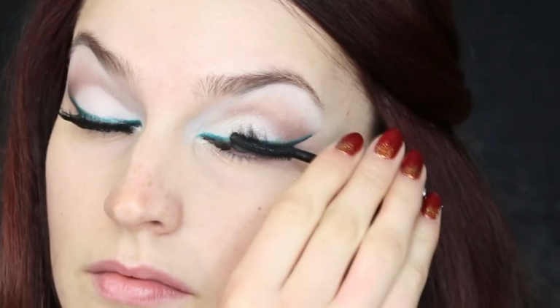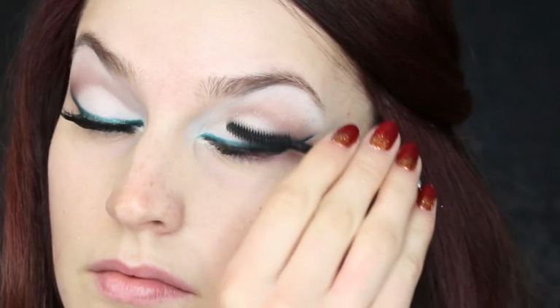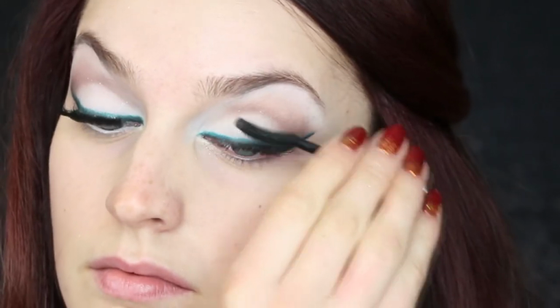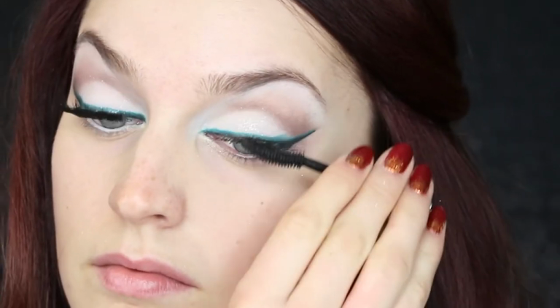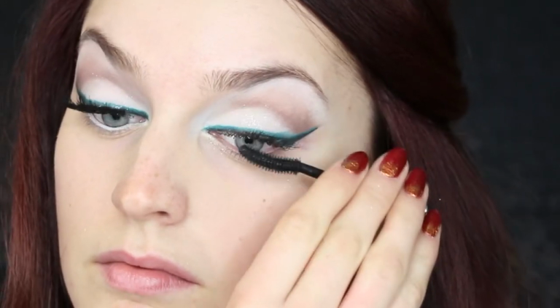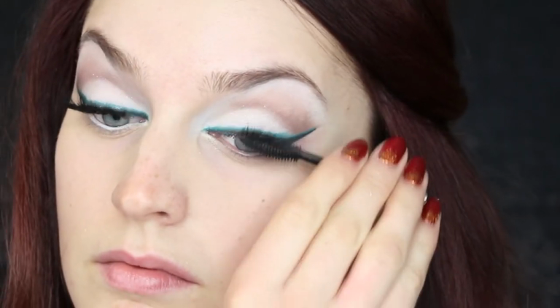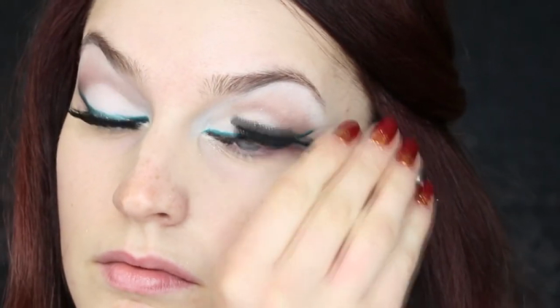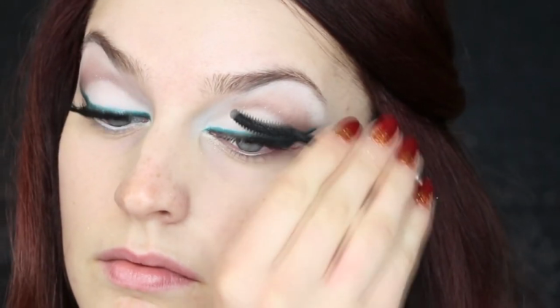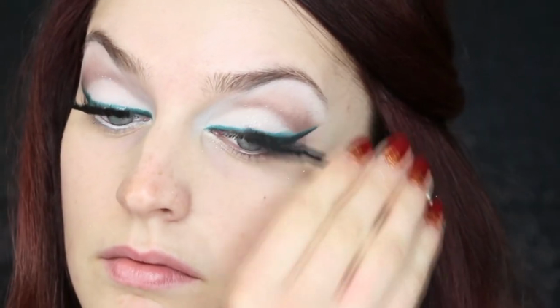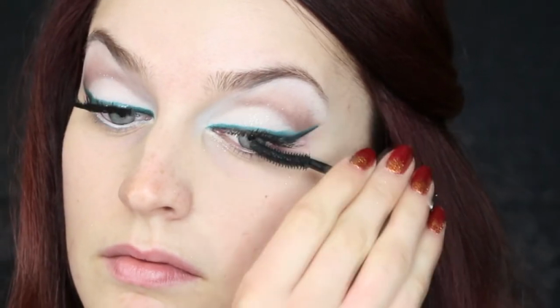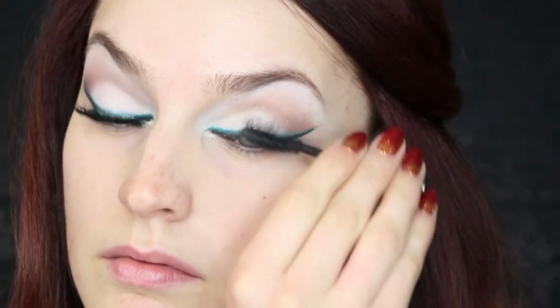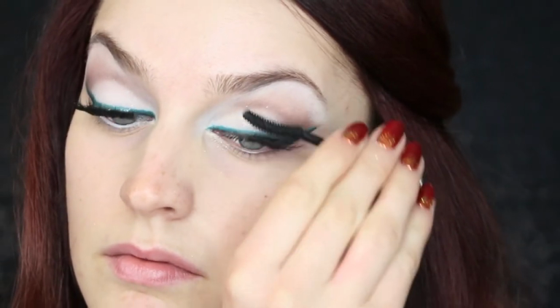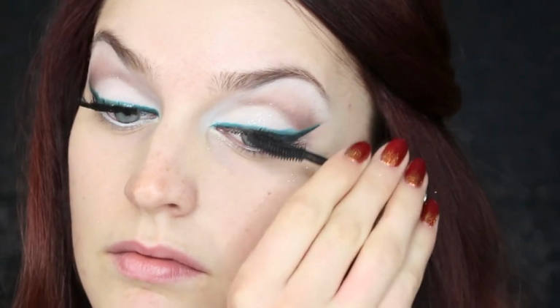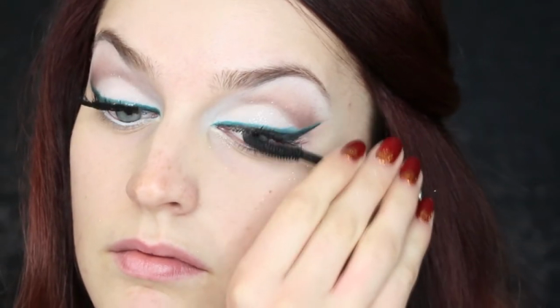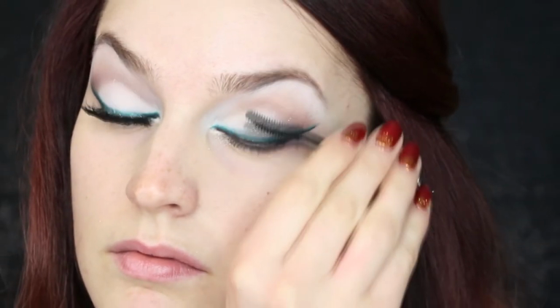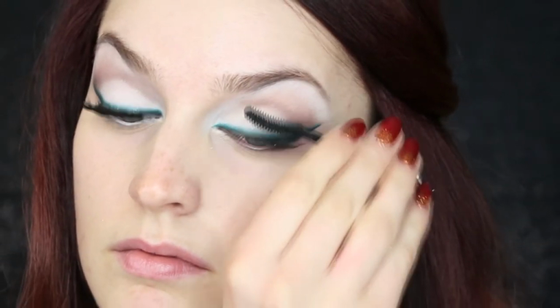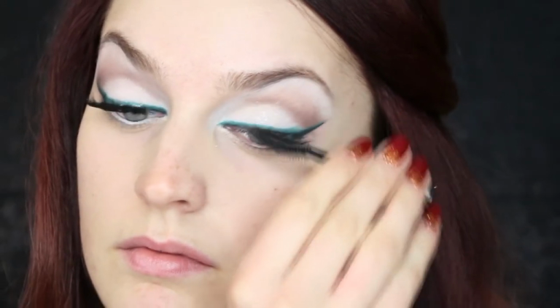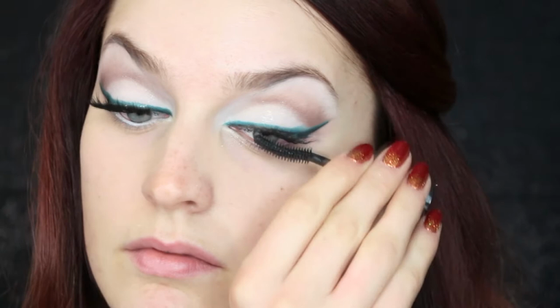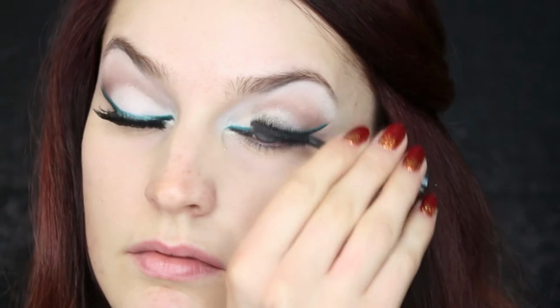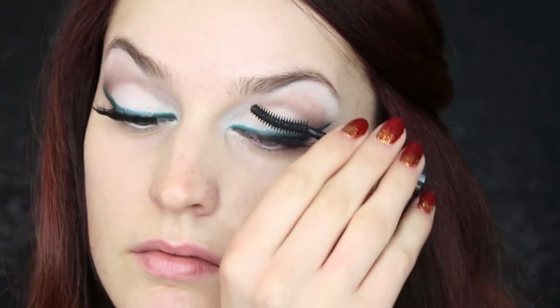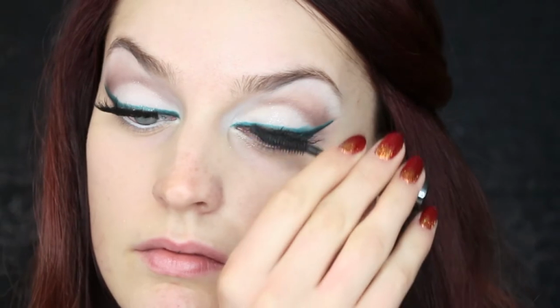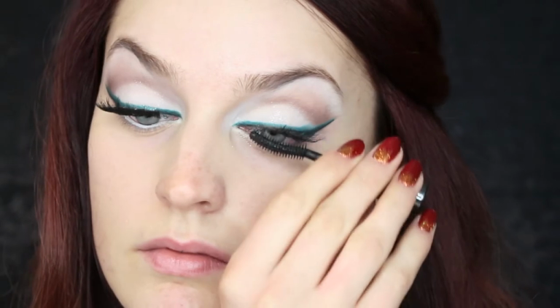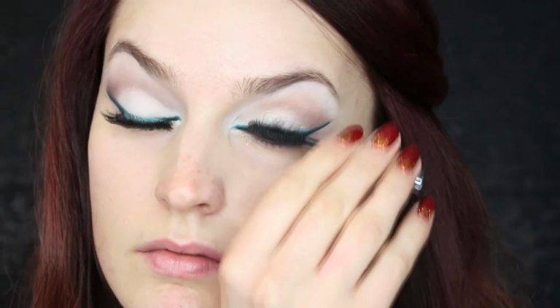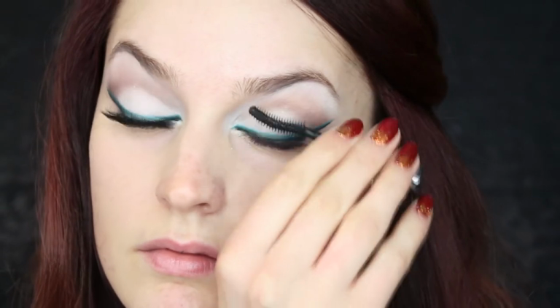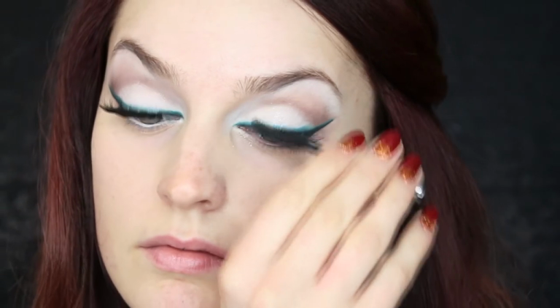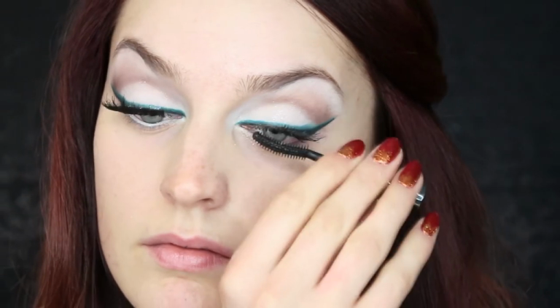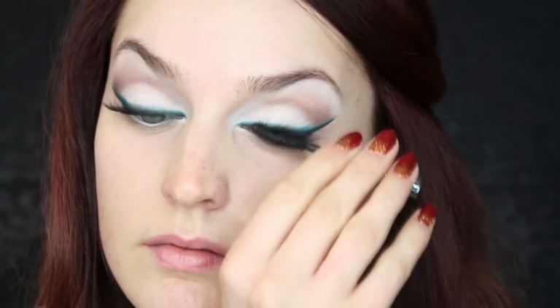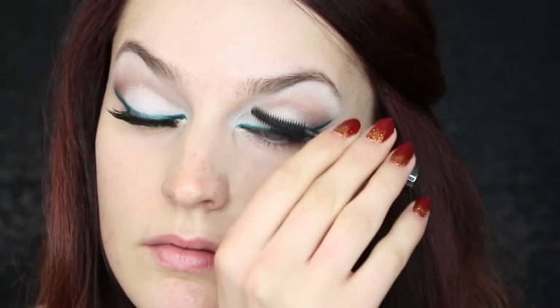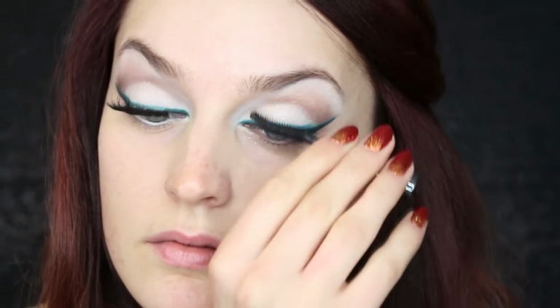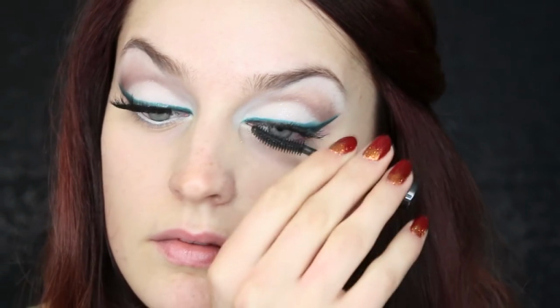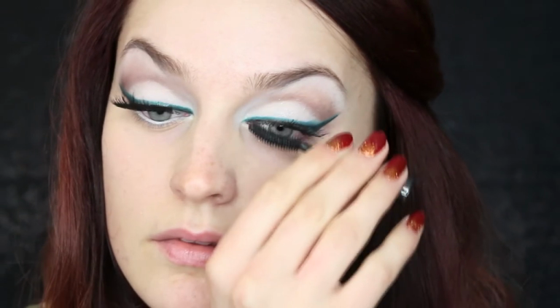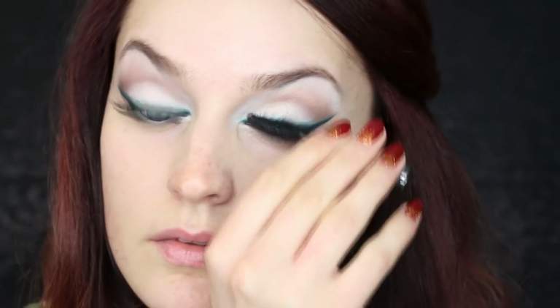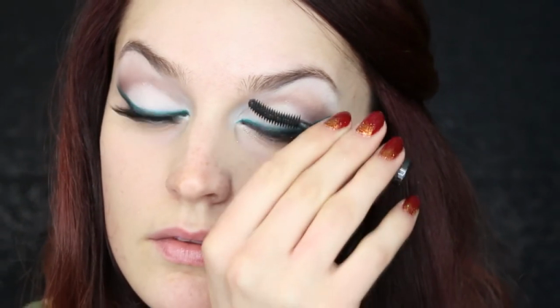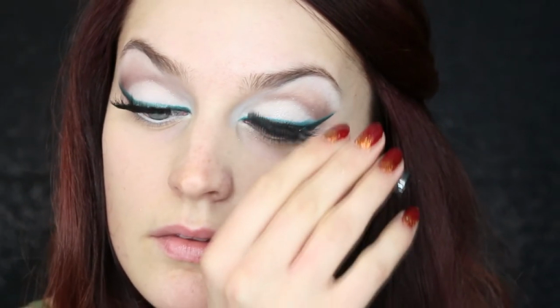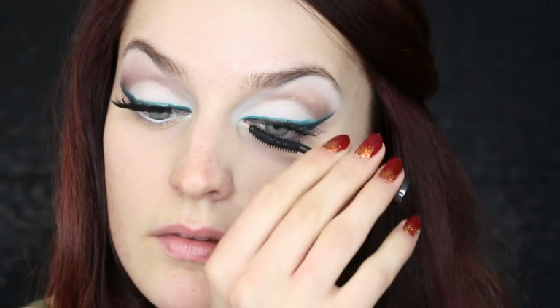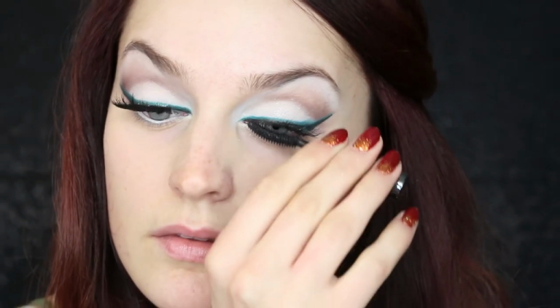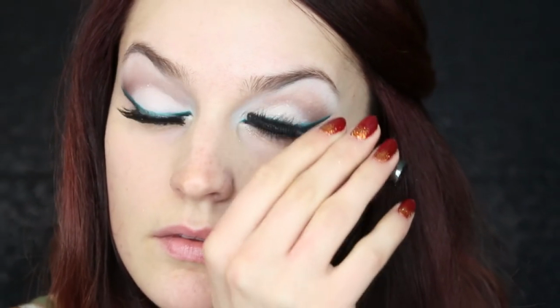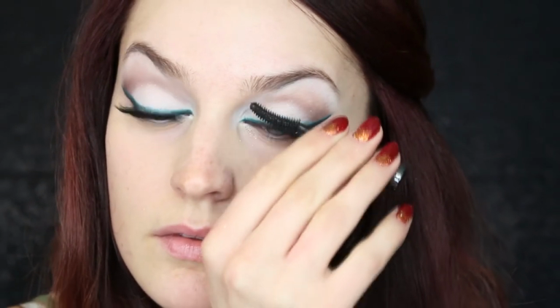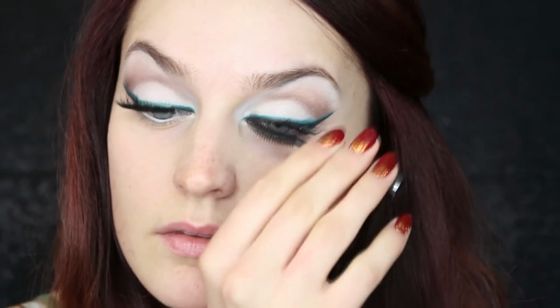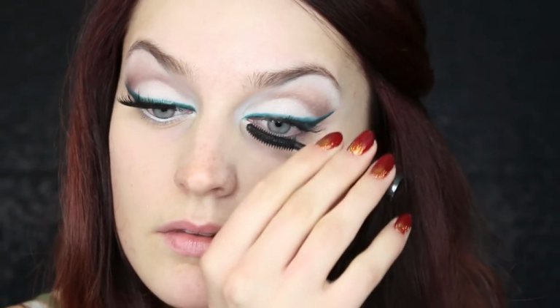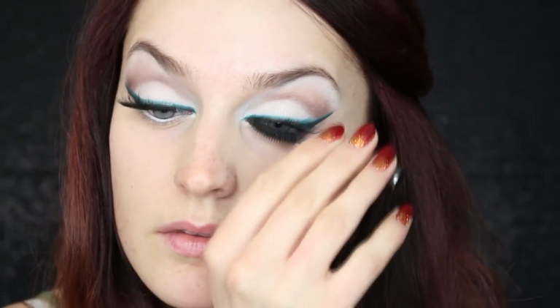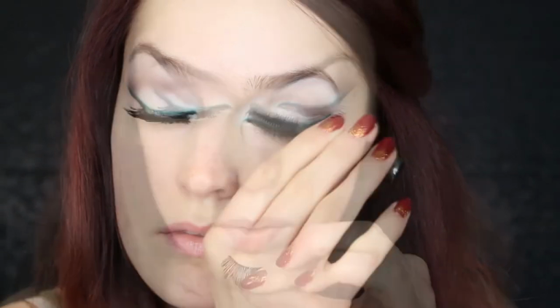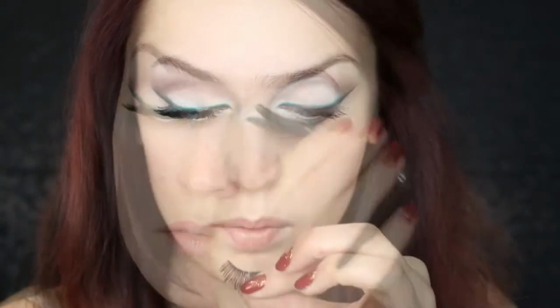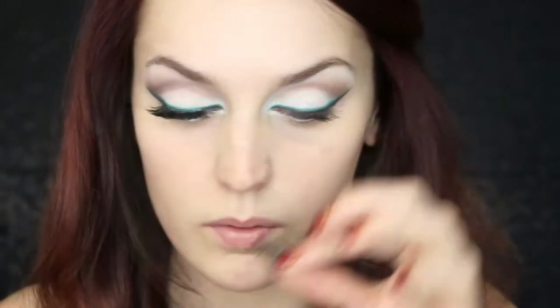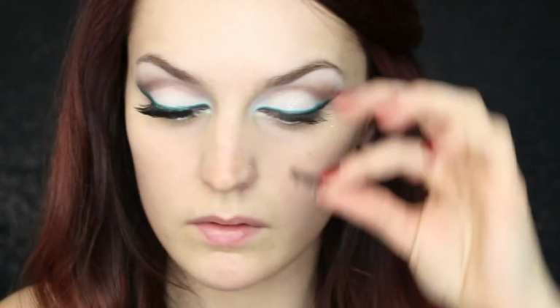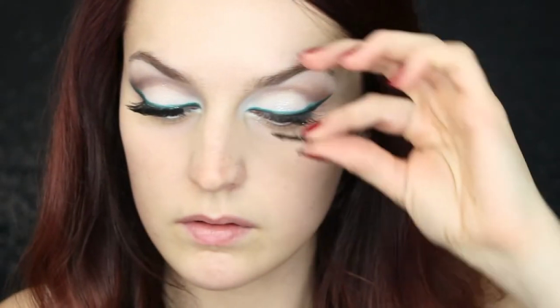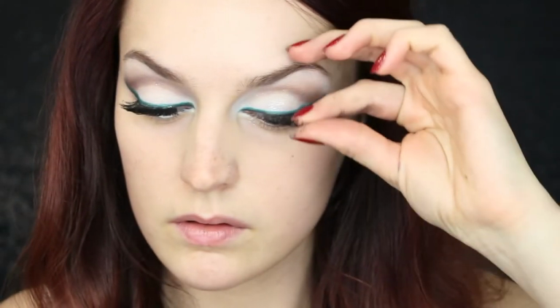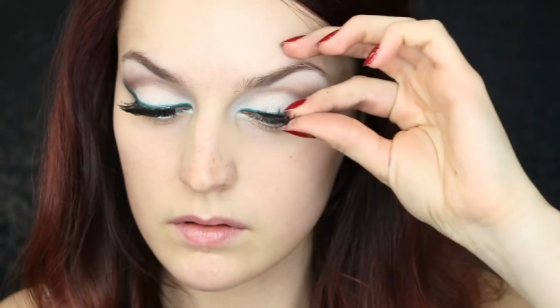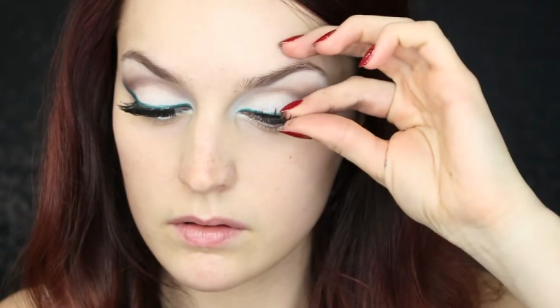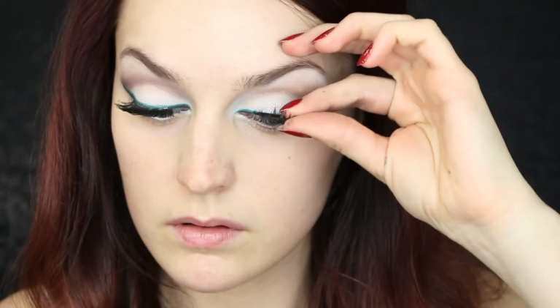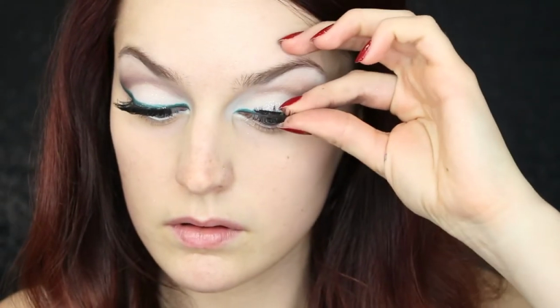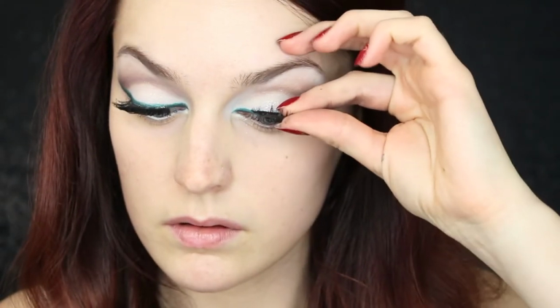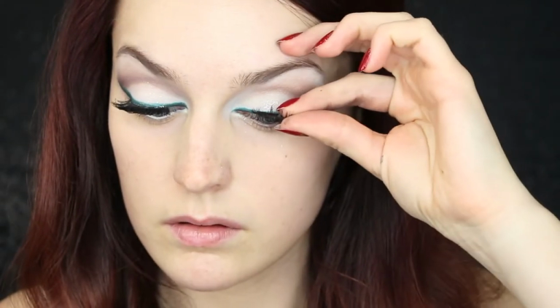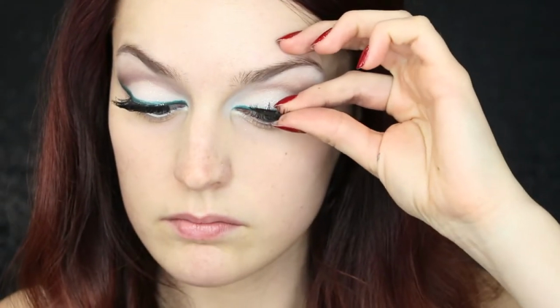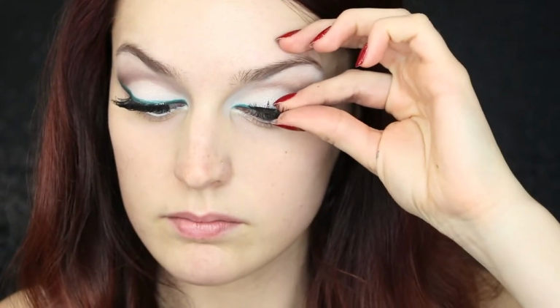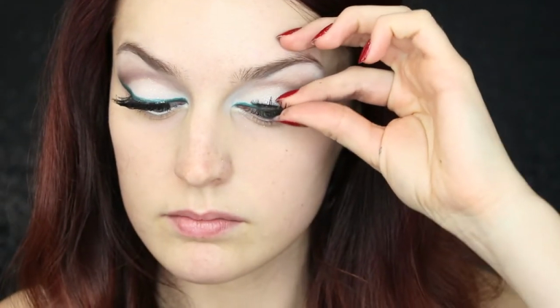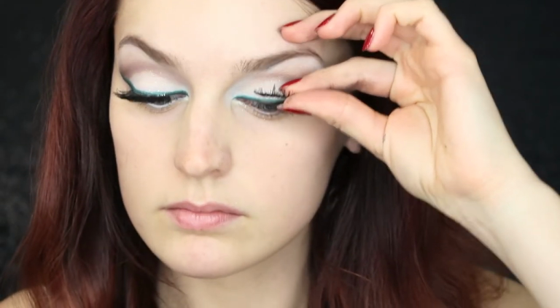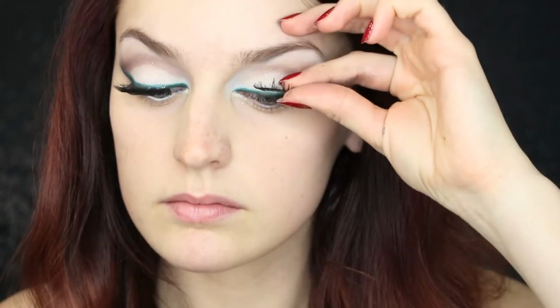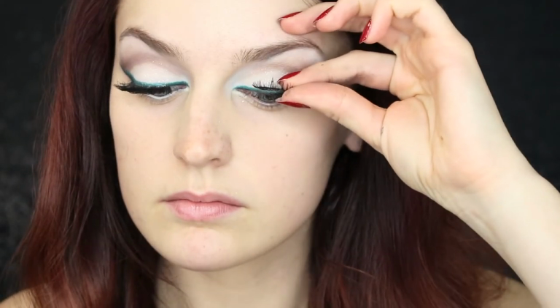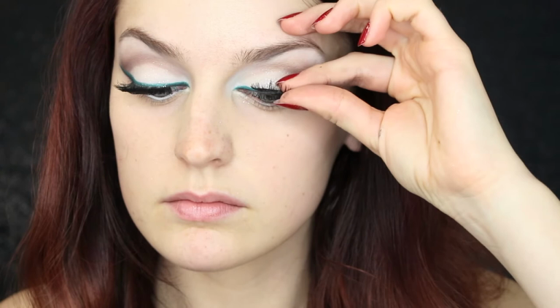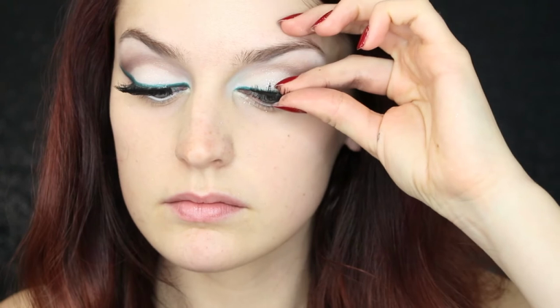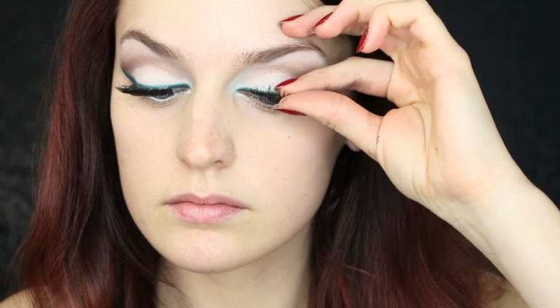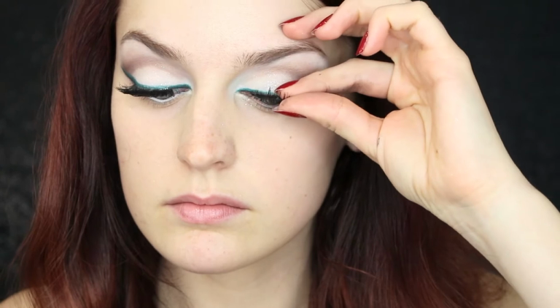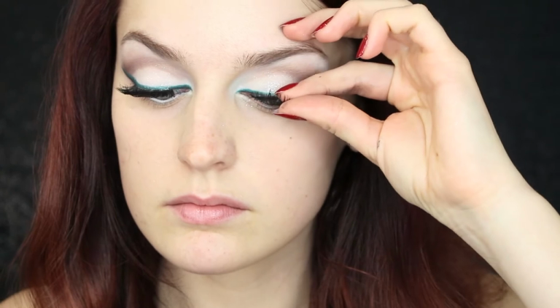Go ahead and prep those lashes for some falsies. I decided to go with some pretty dramatic falsies since this is a pretty dramatic look, so I'm wearing some really wispy ones.